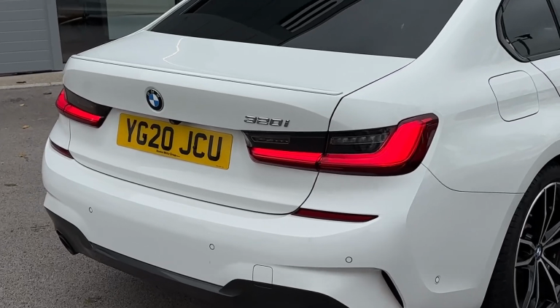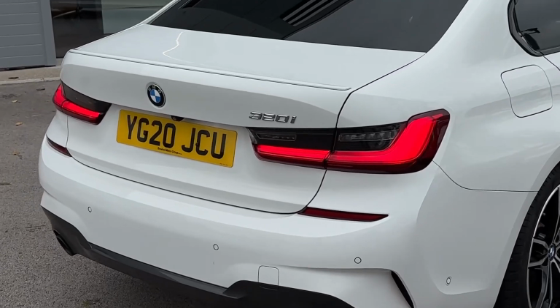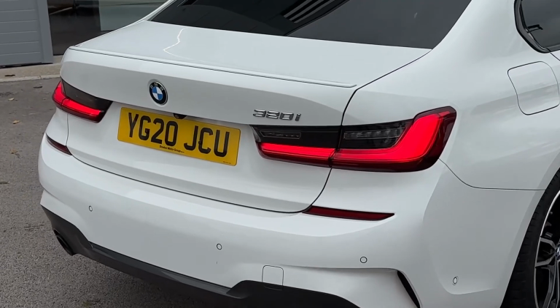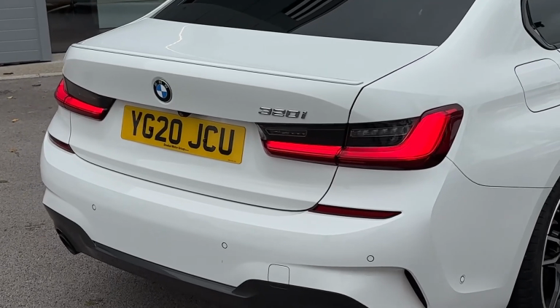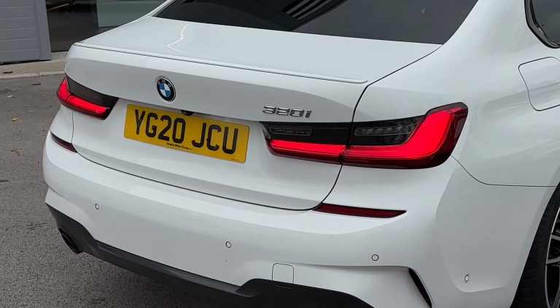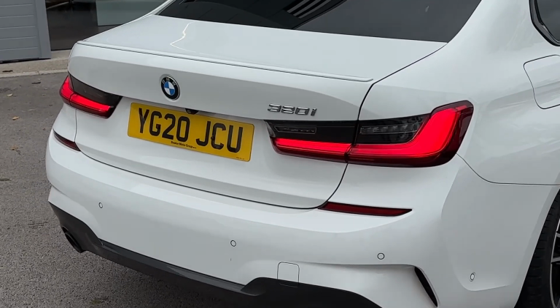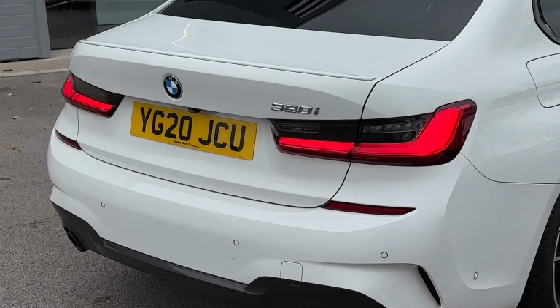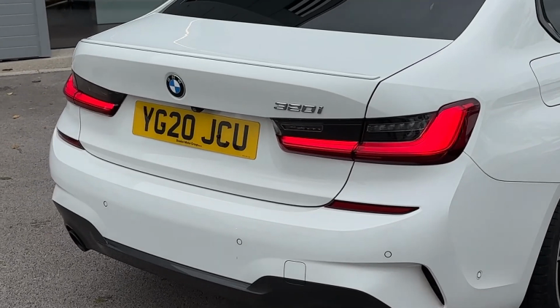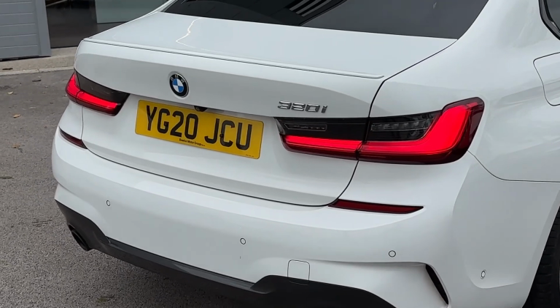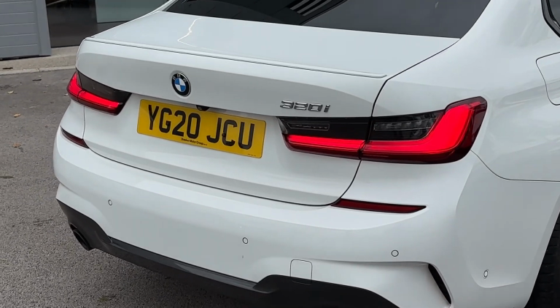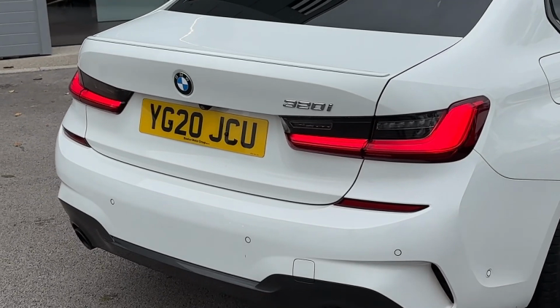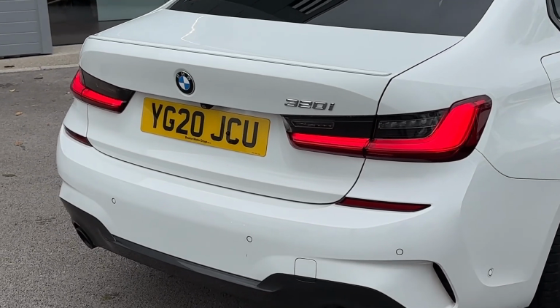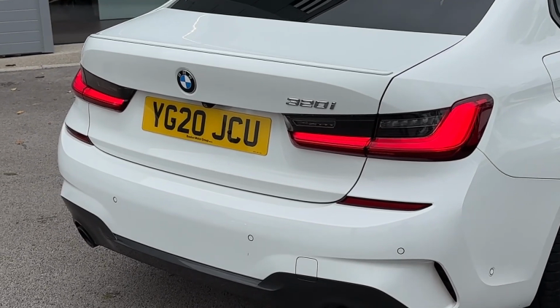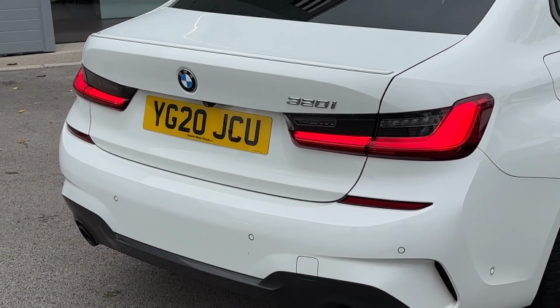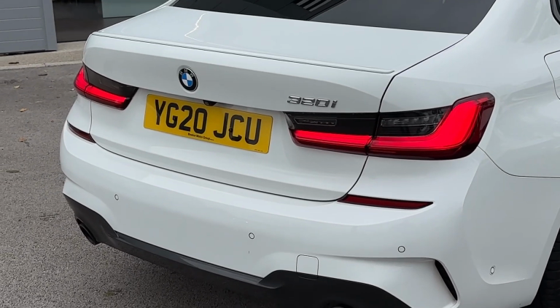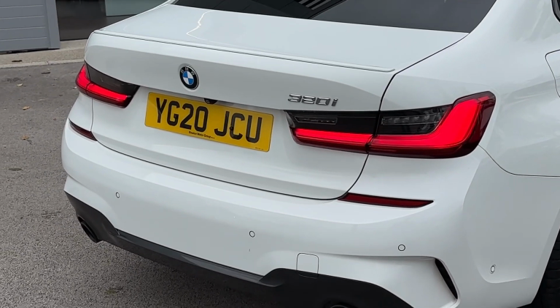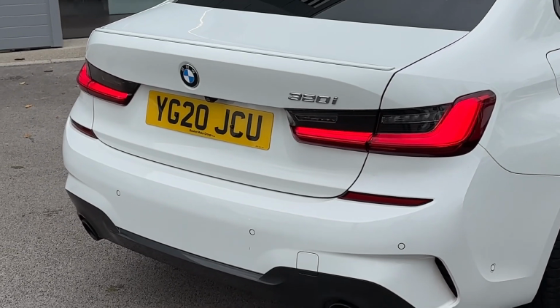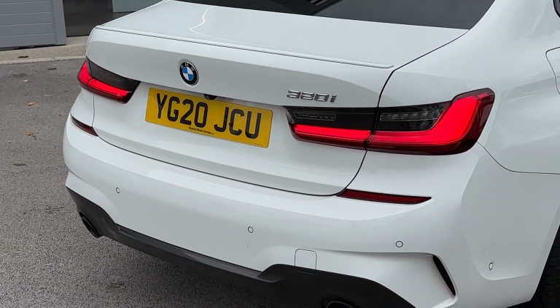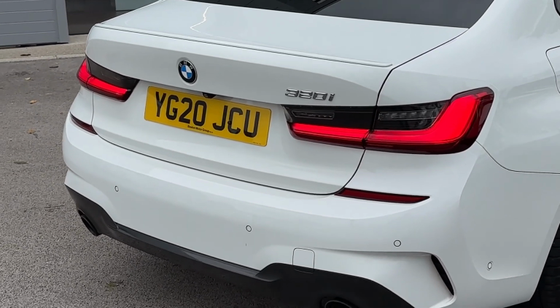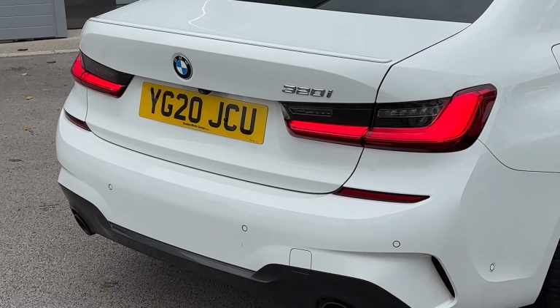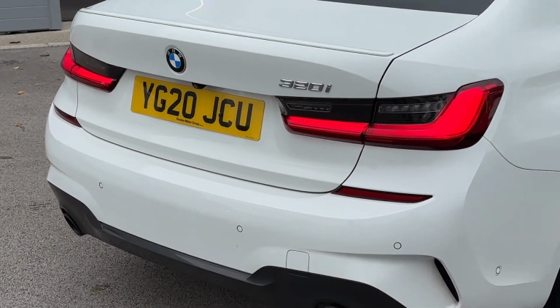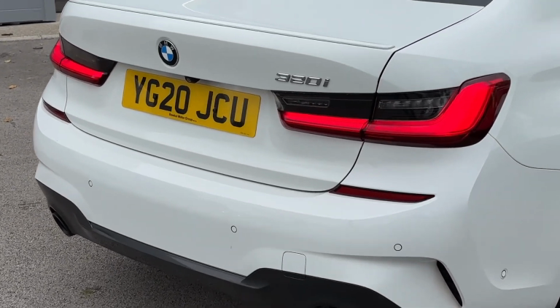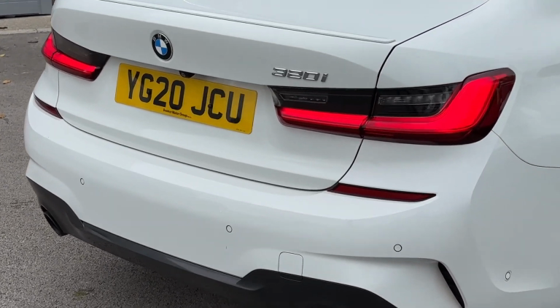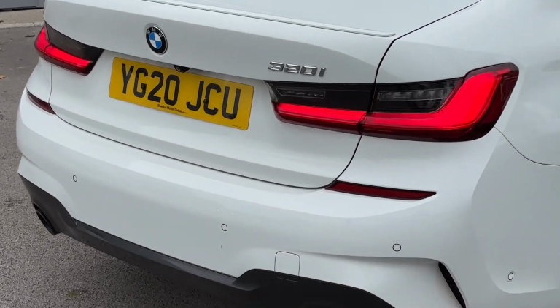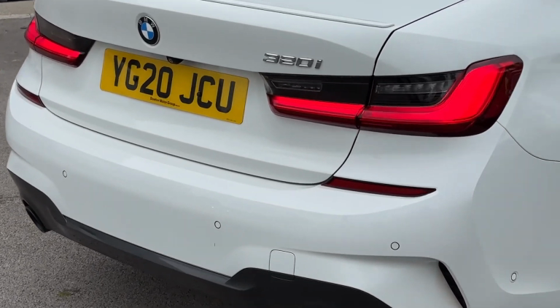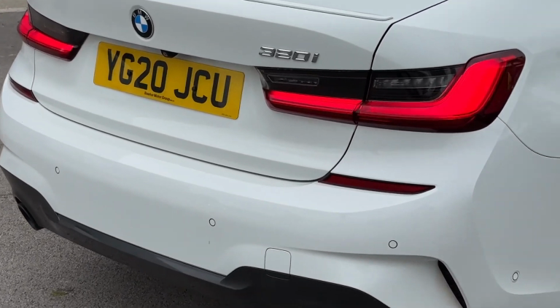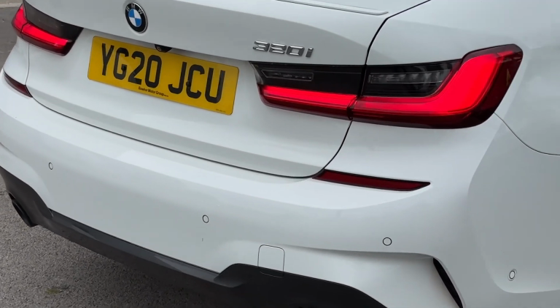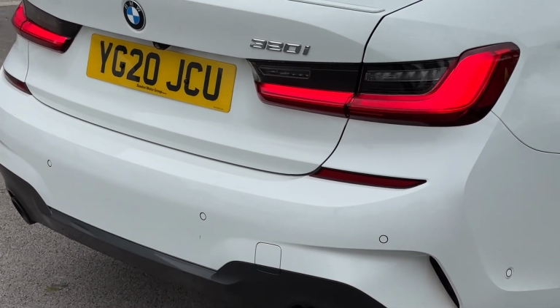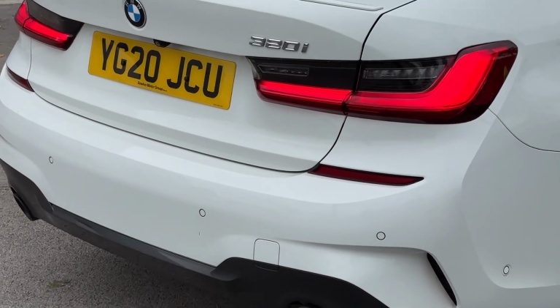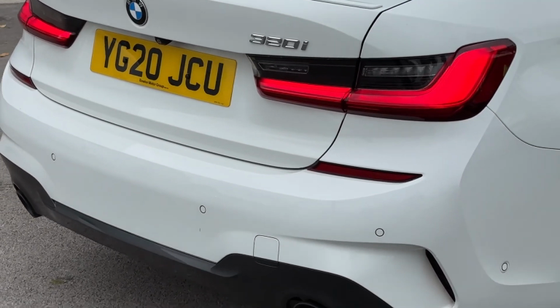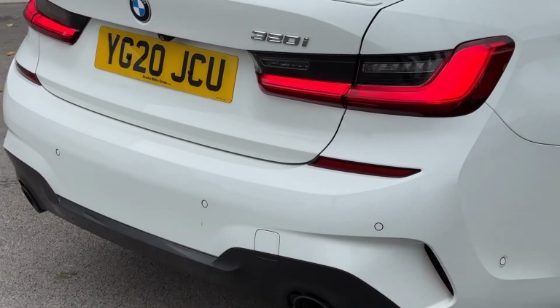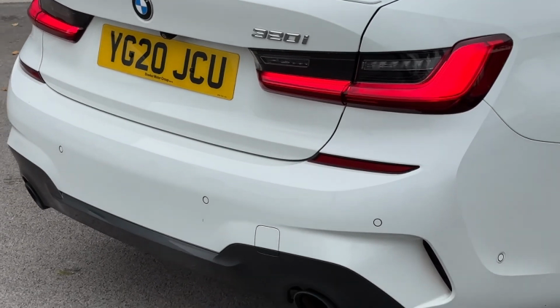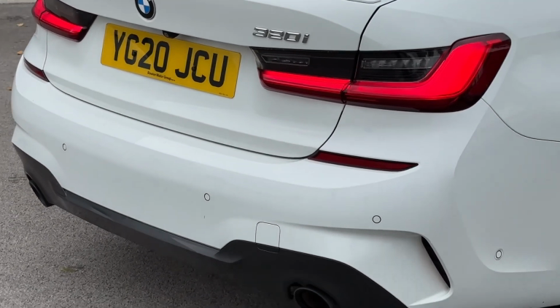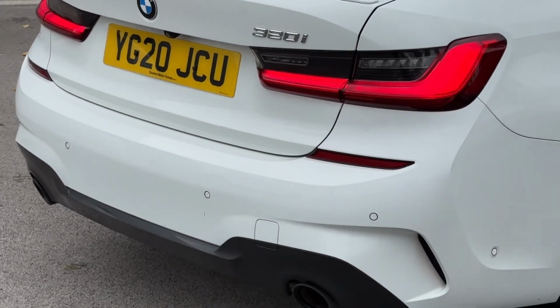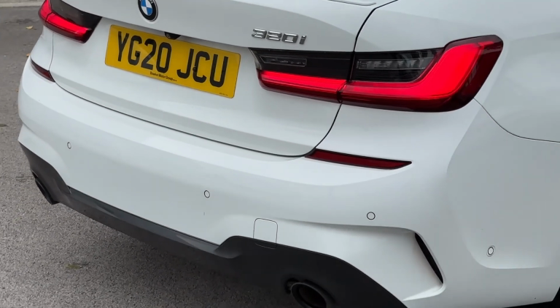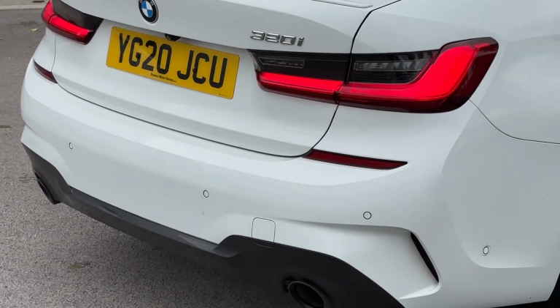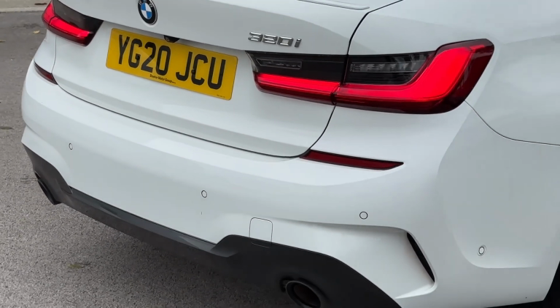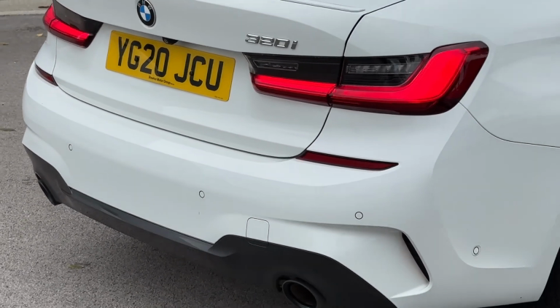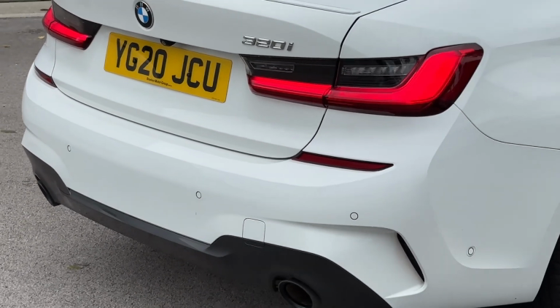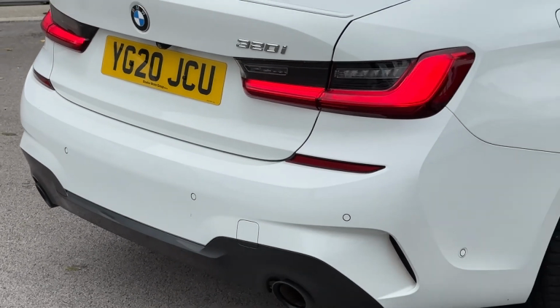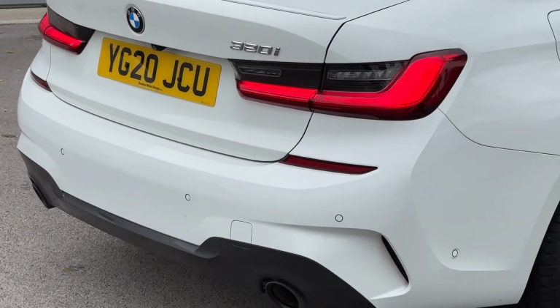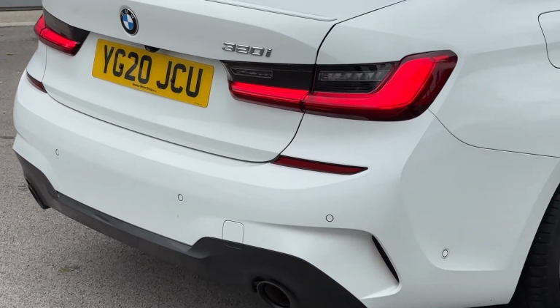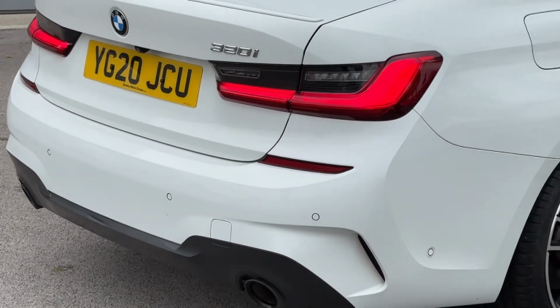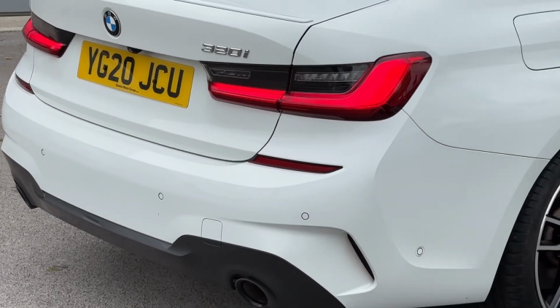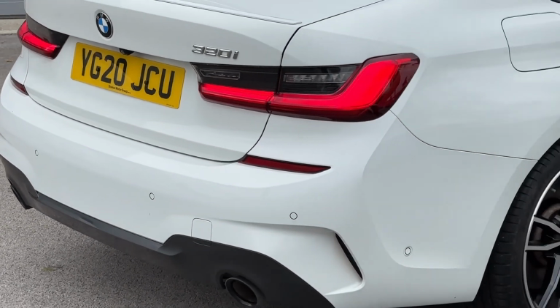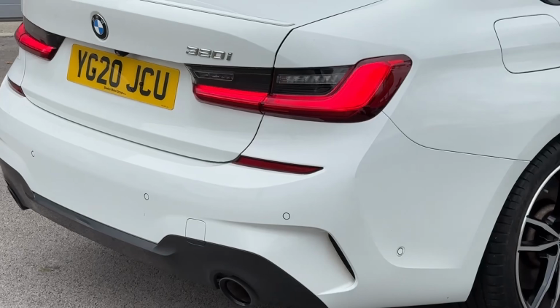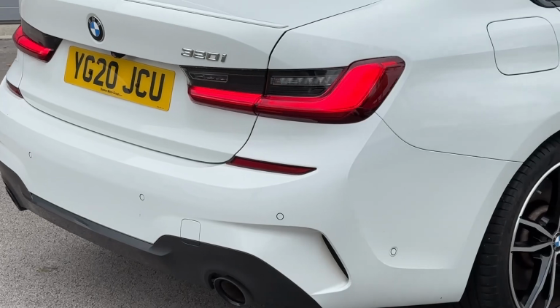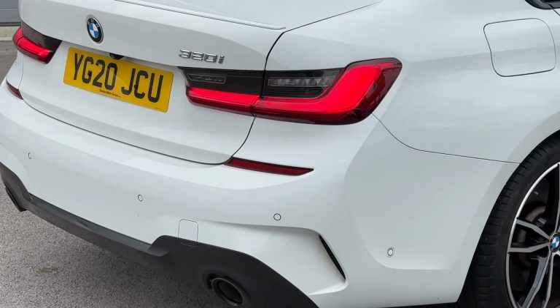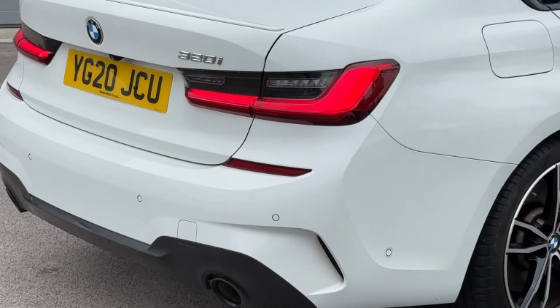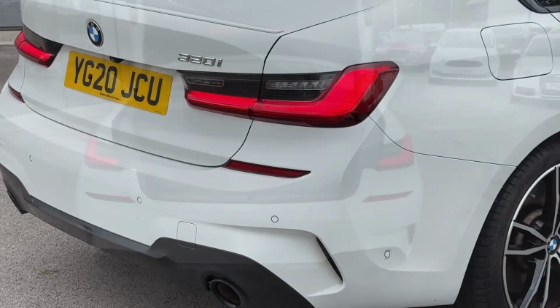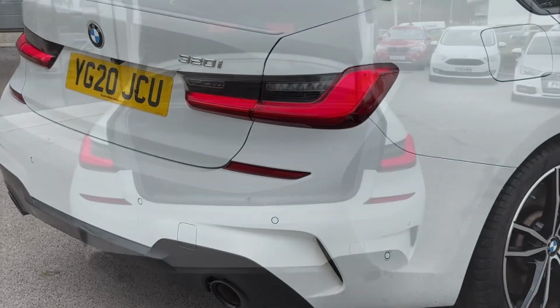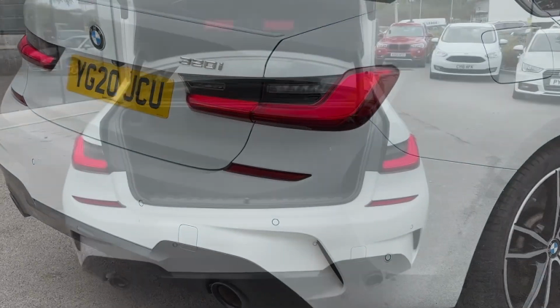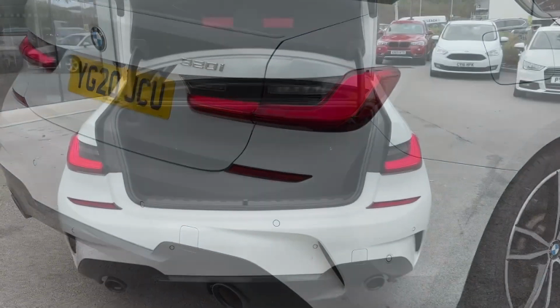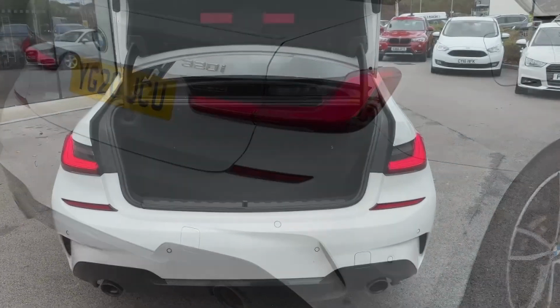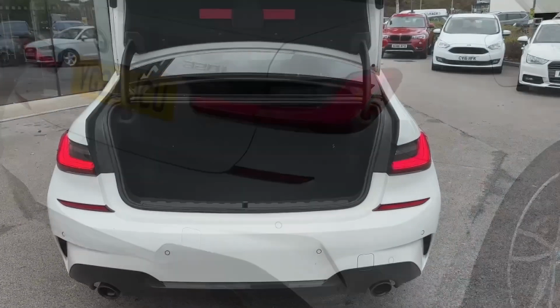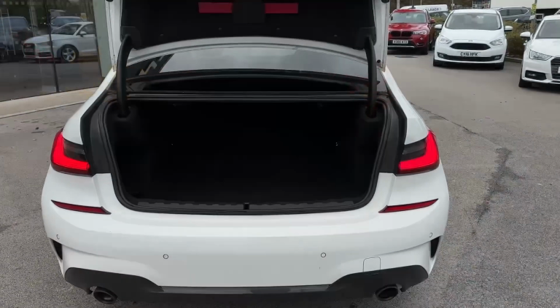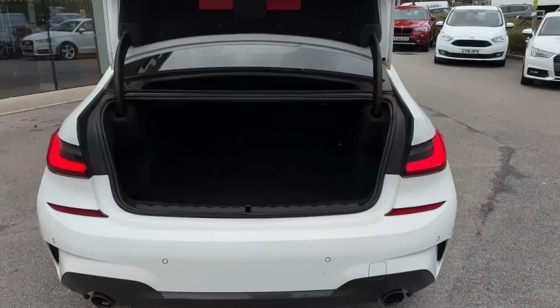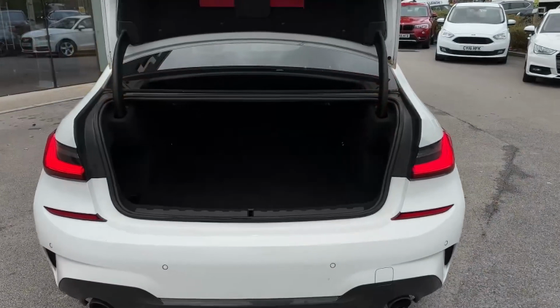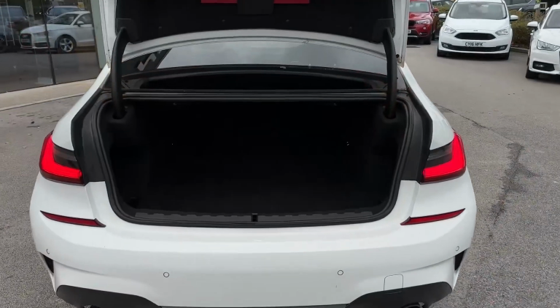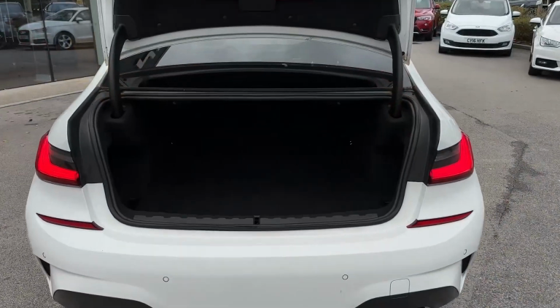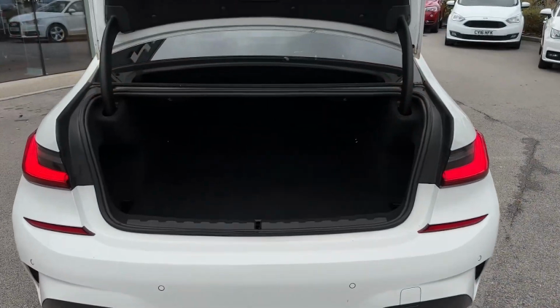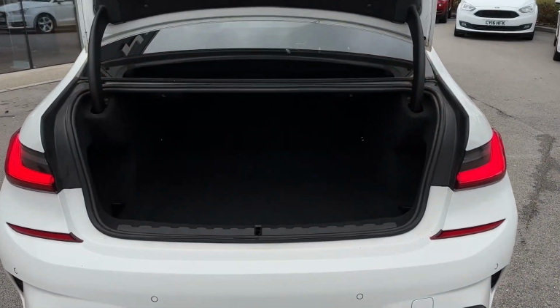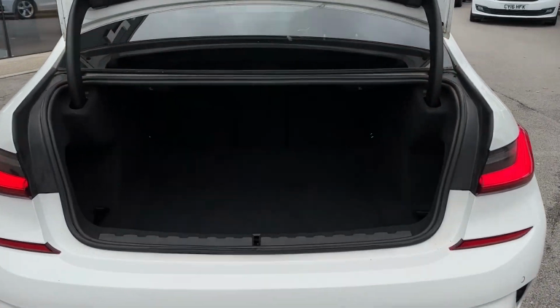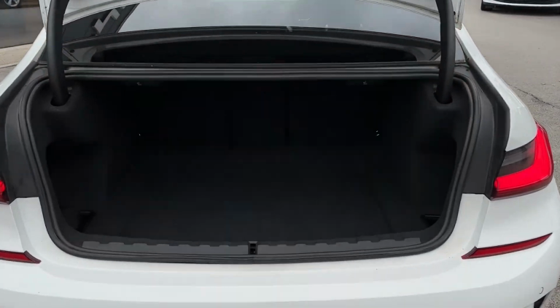Towards the rear of the vehicle we'll find a rear view reversing camera located just above the rear number plate, as well as a set of rear parking sensors.